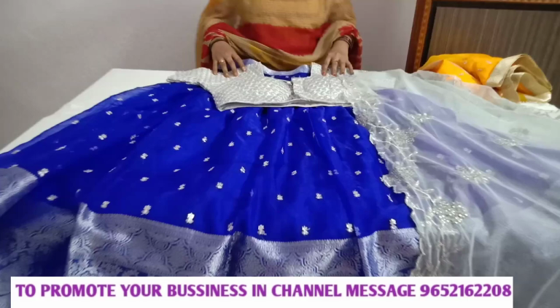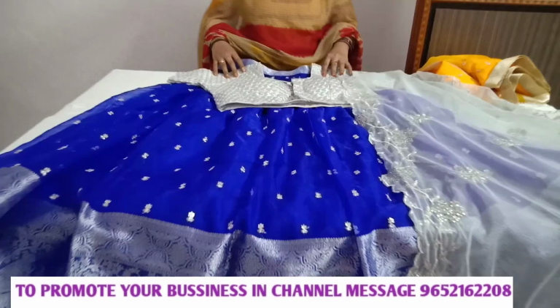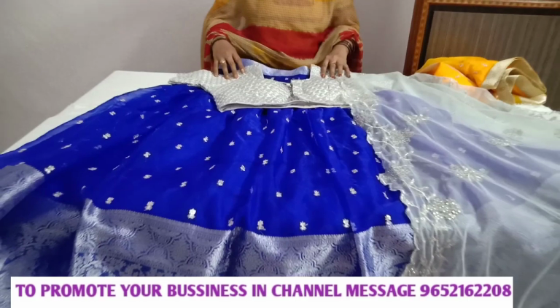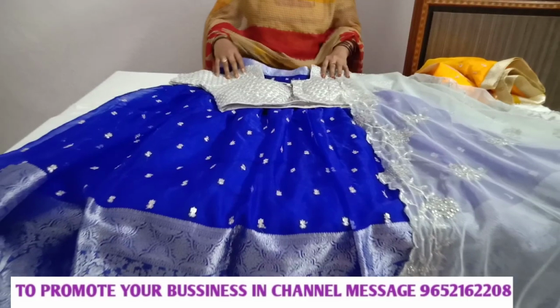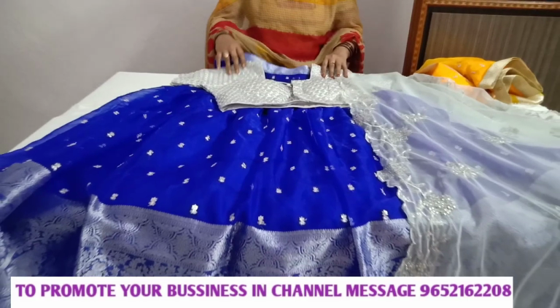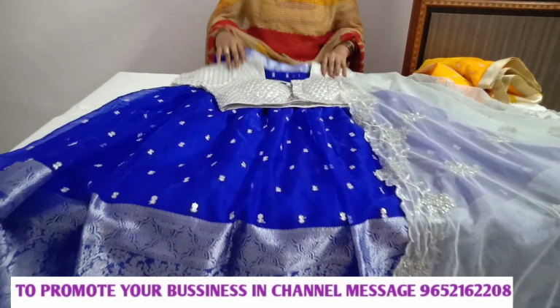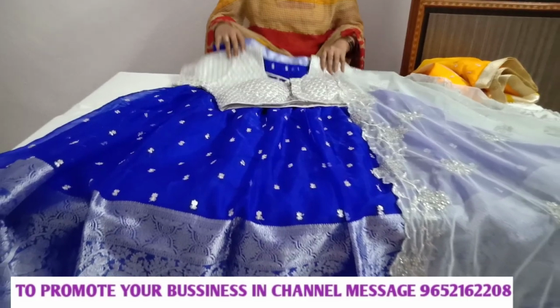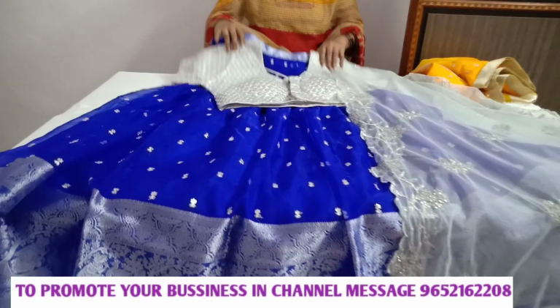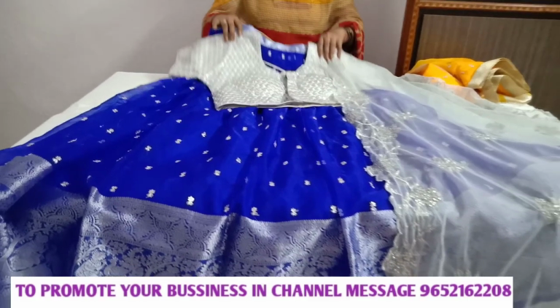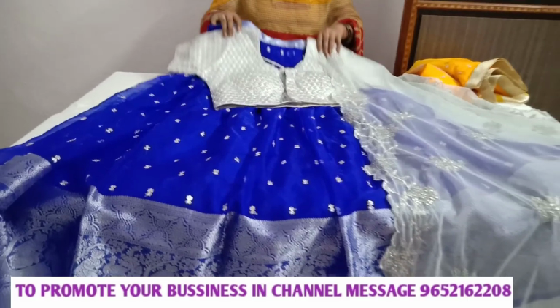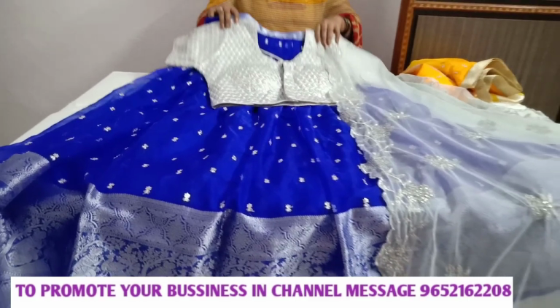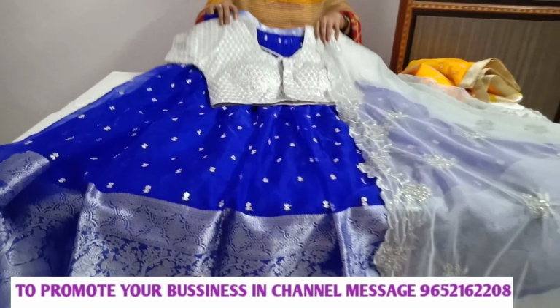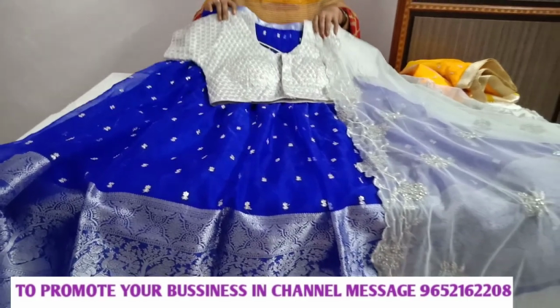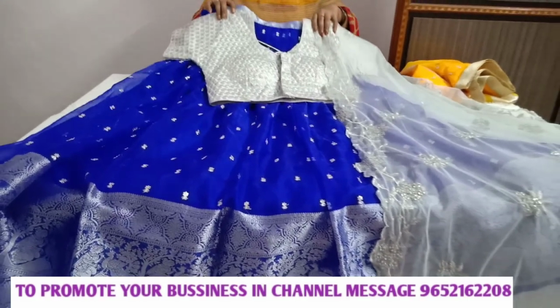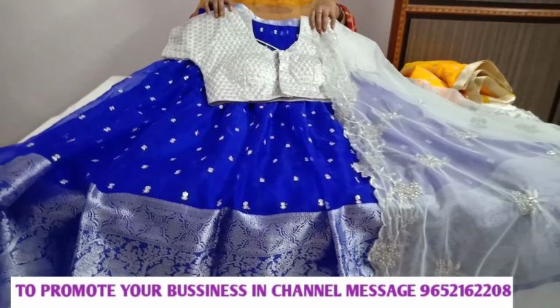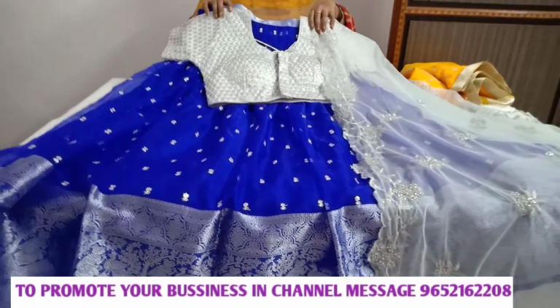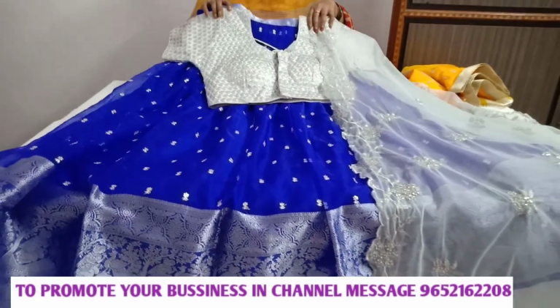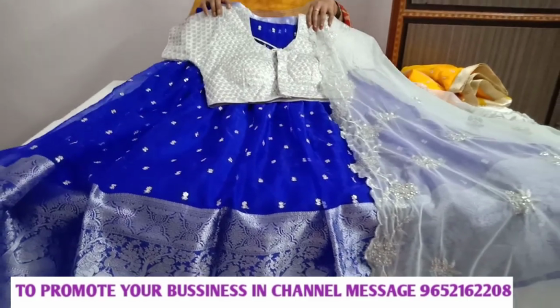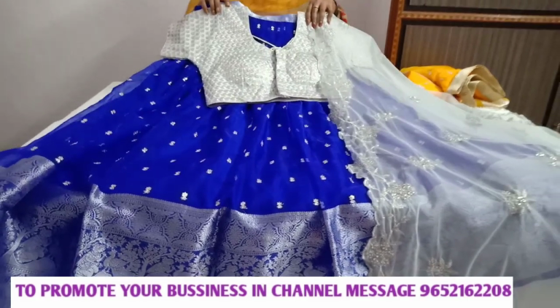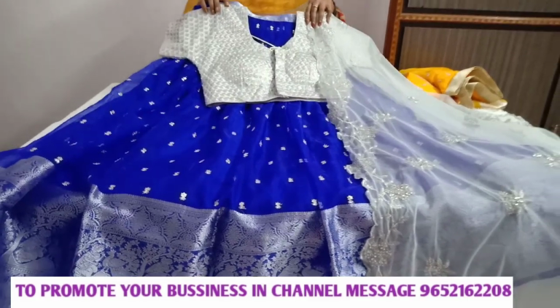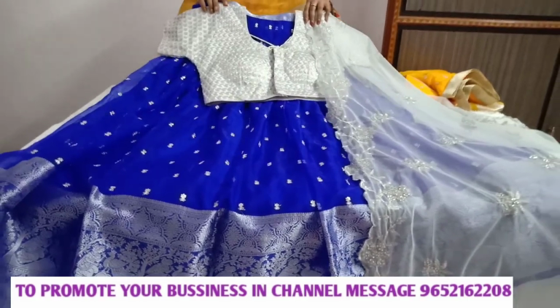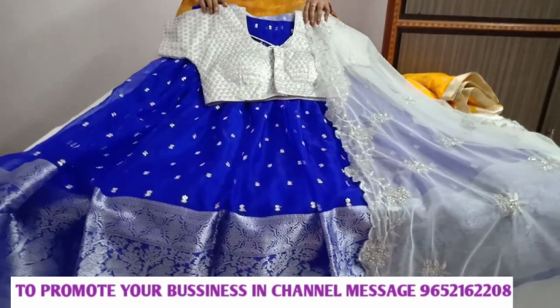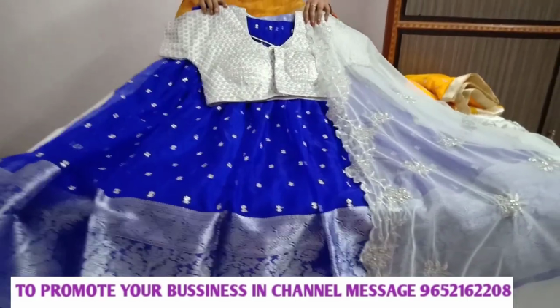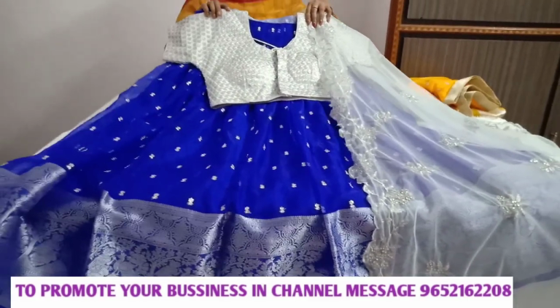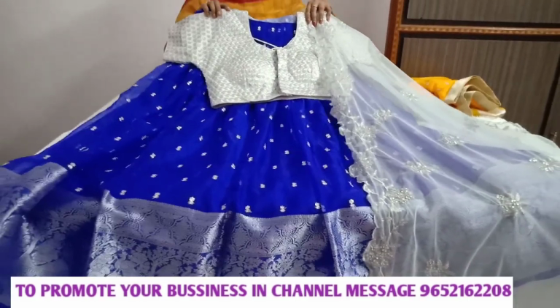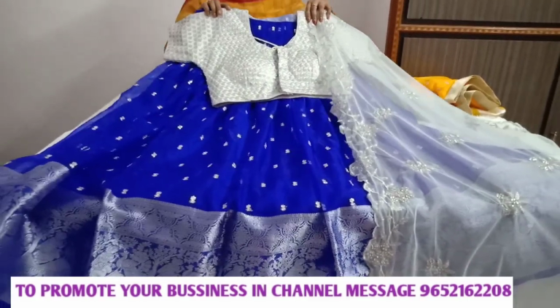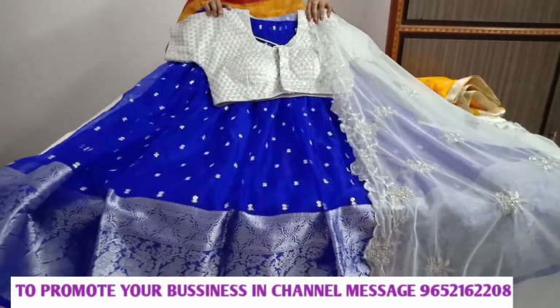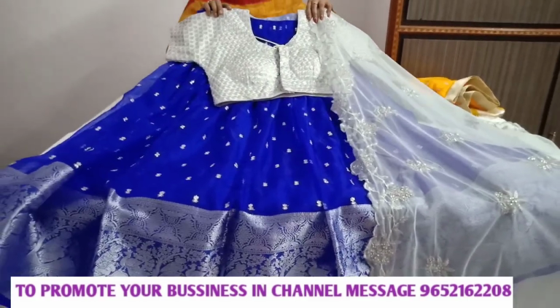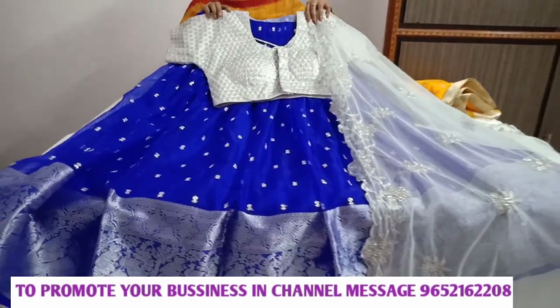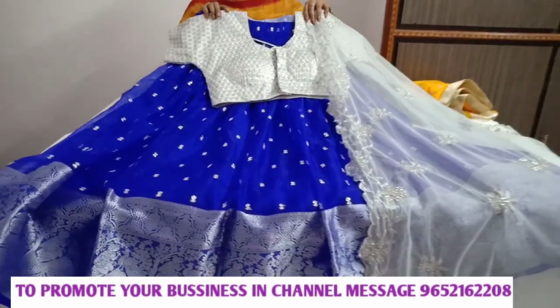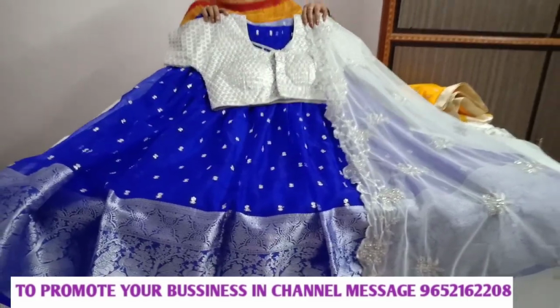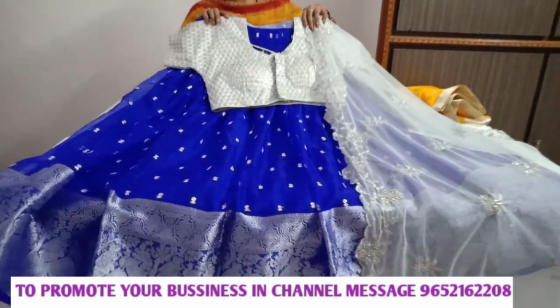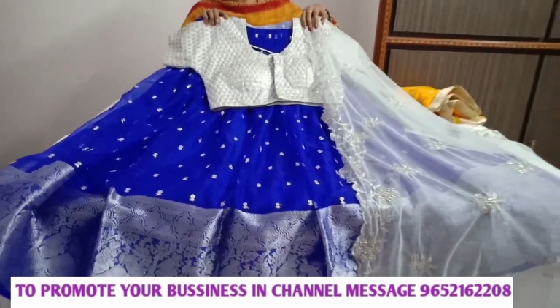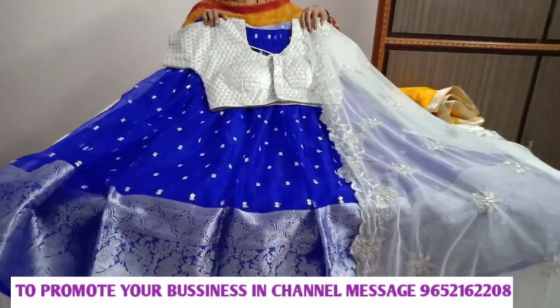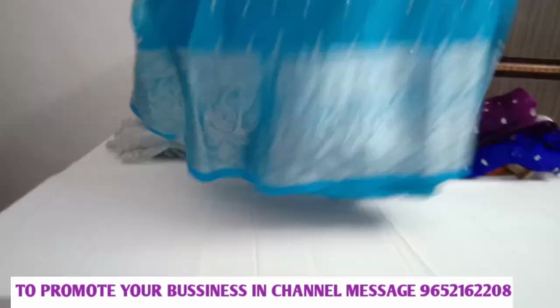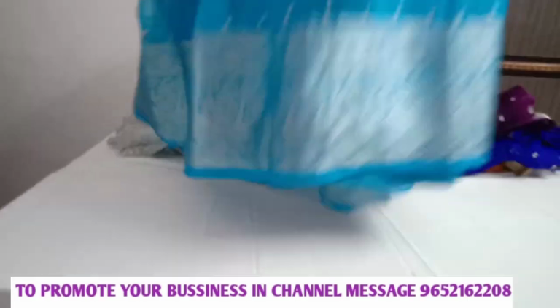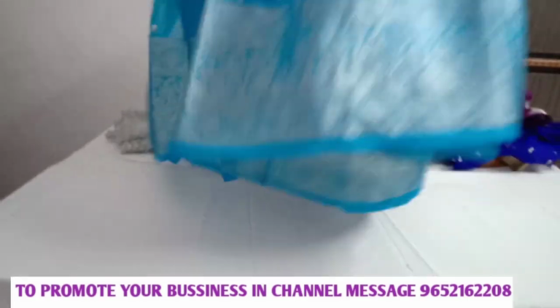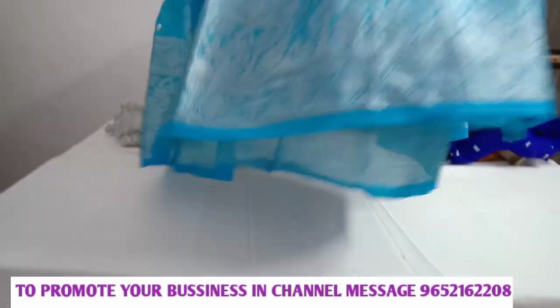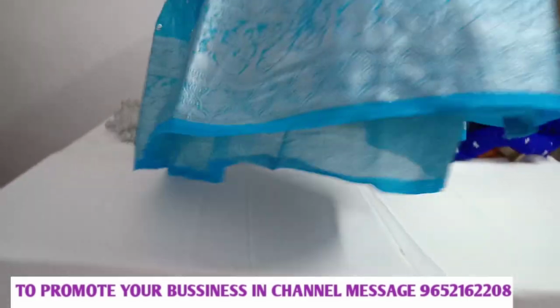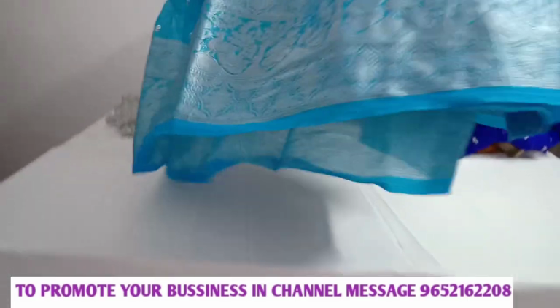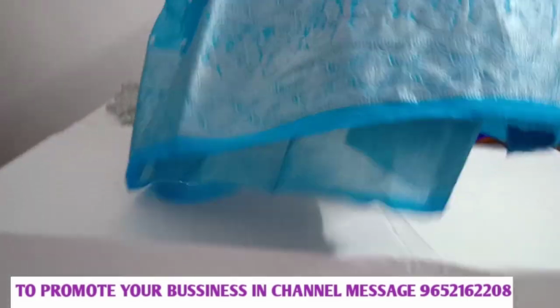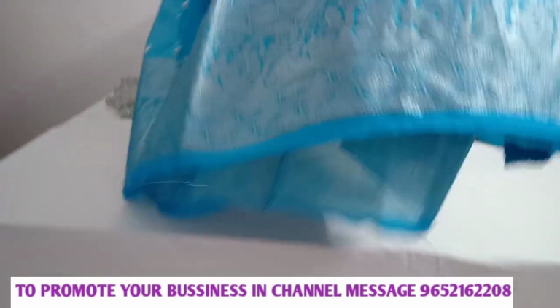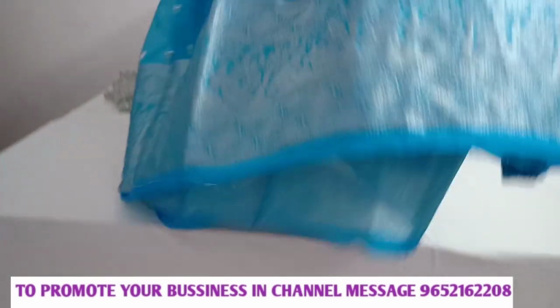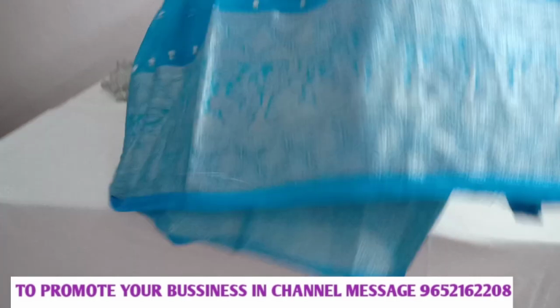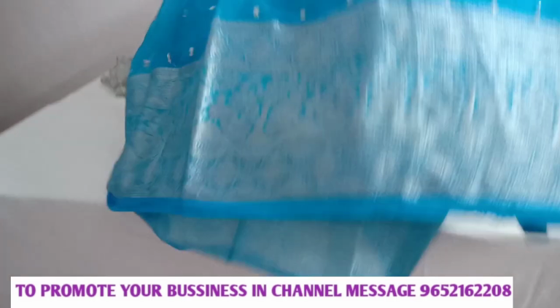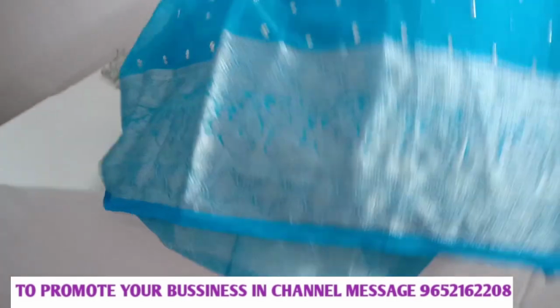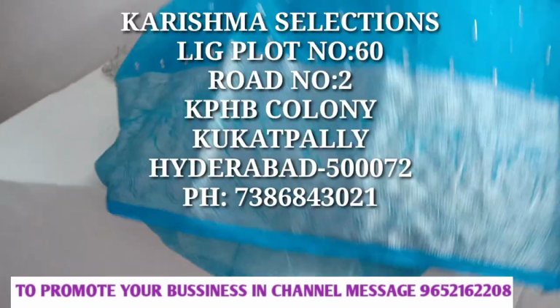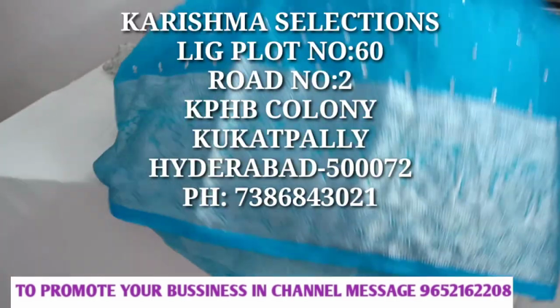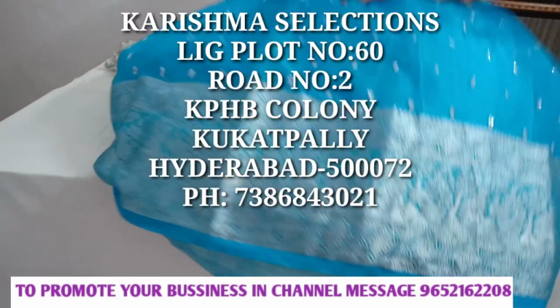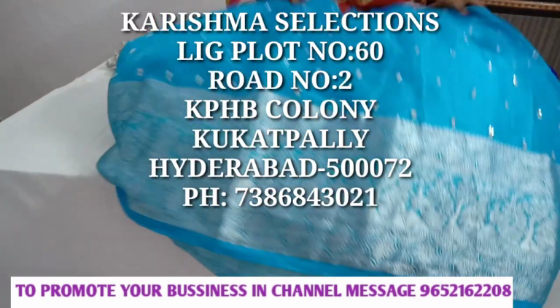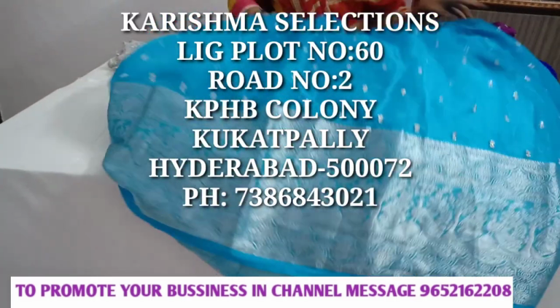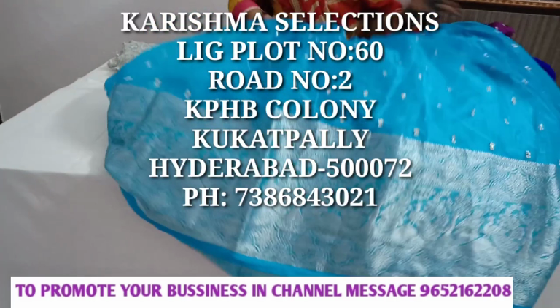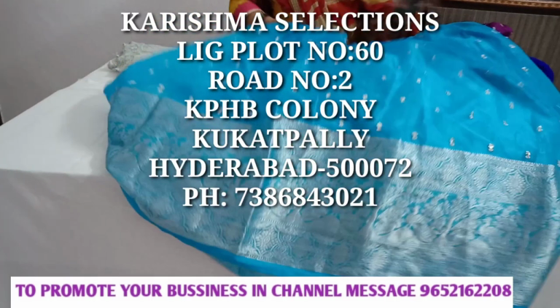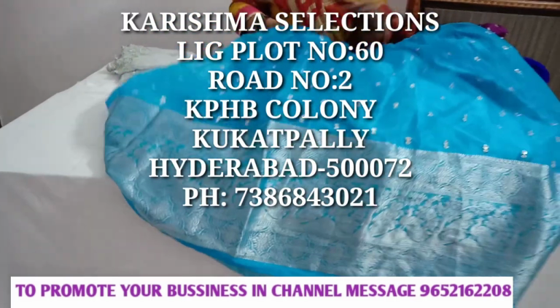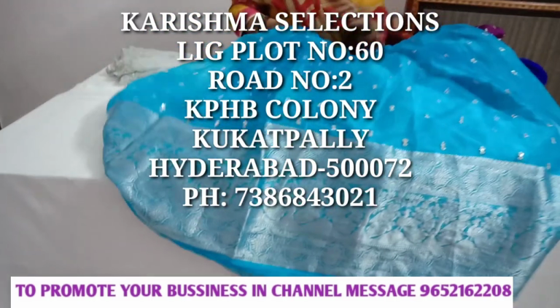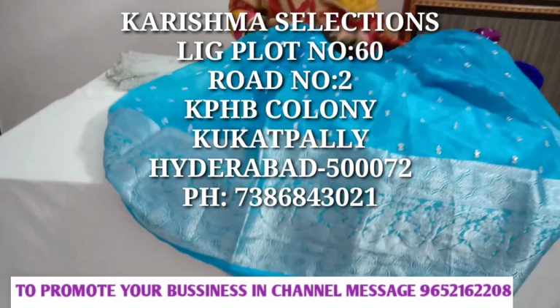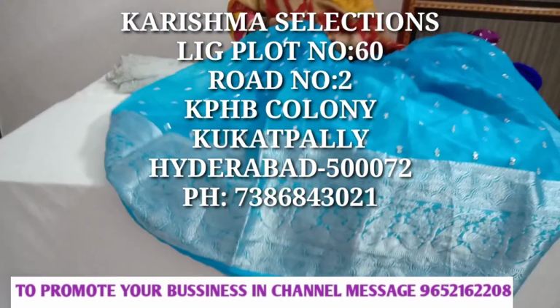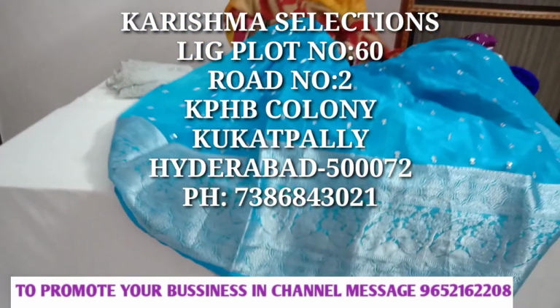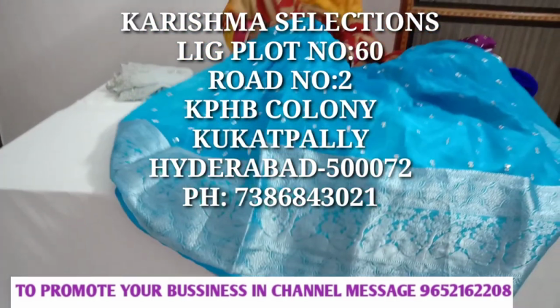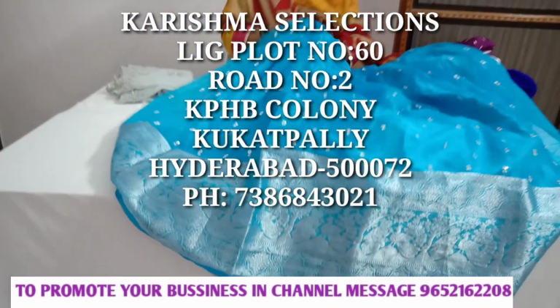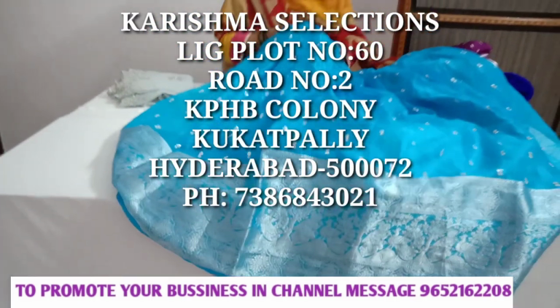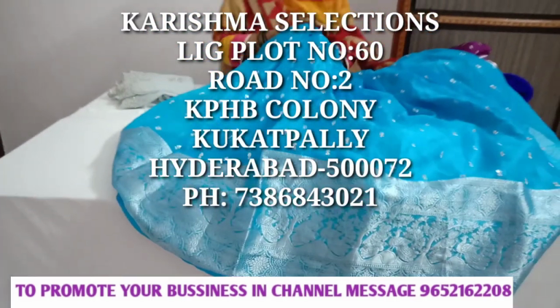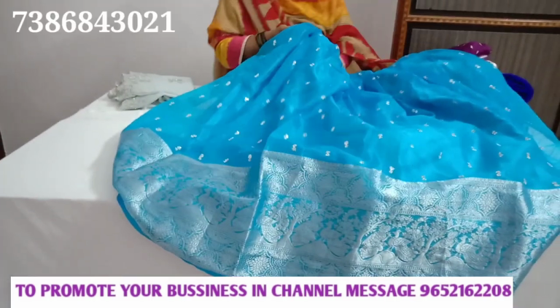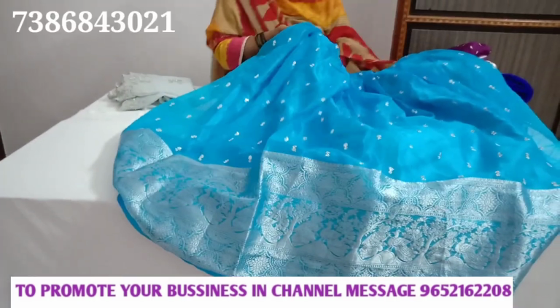Hi friends, welcome back to our channel. We are going to start a beautiful party wear crop tops from Karishma Selections.